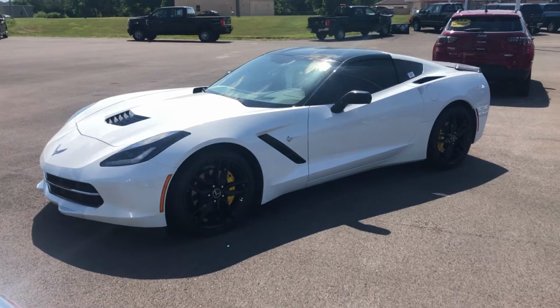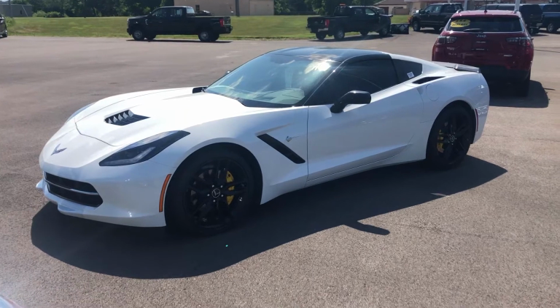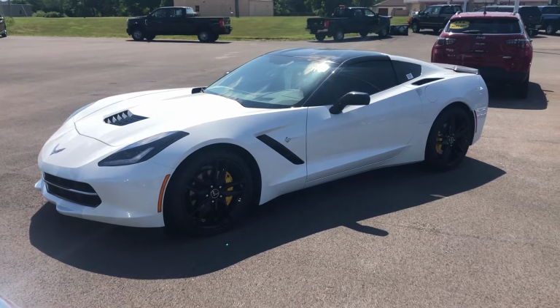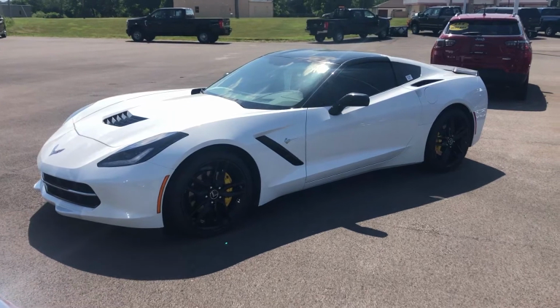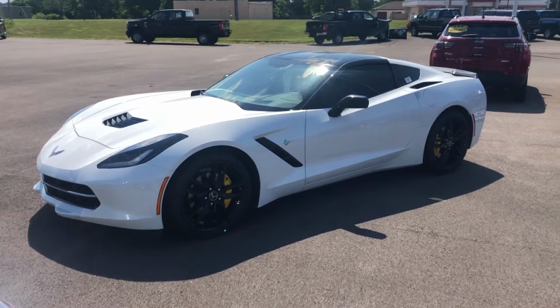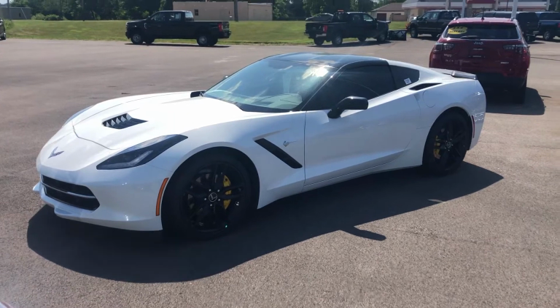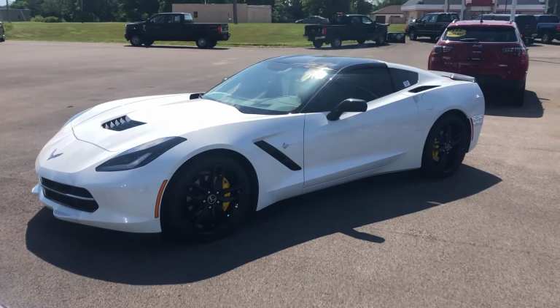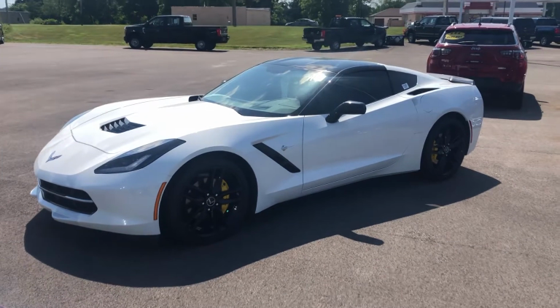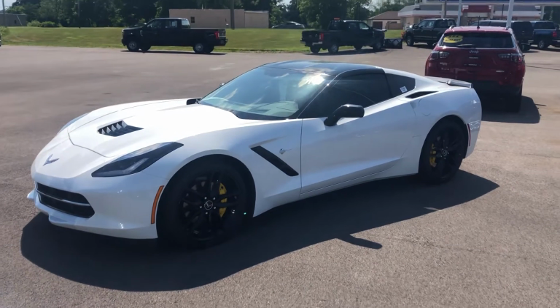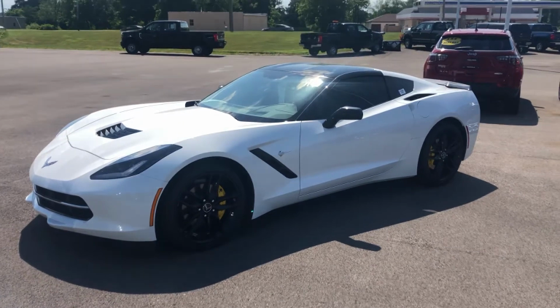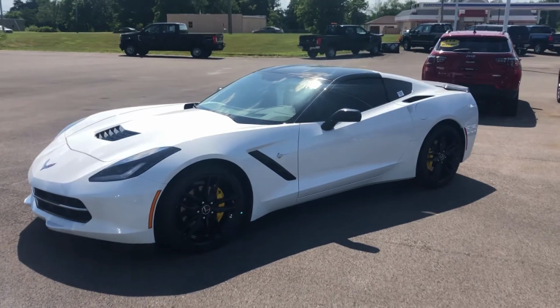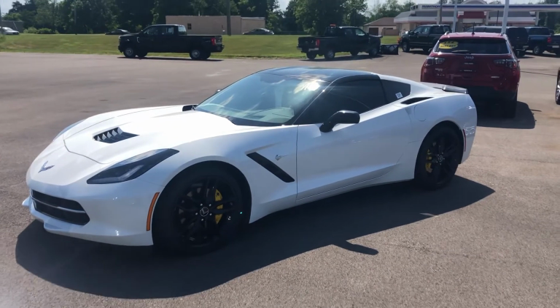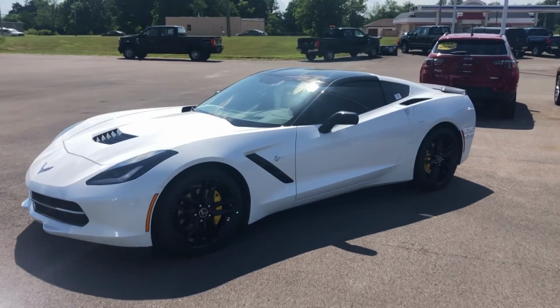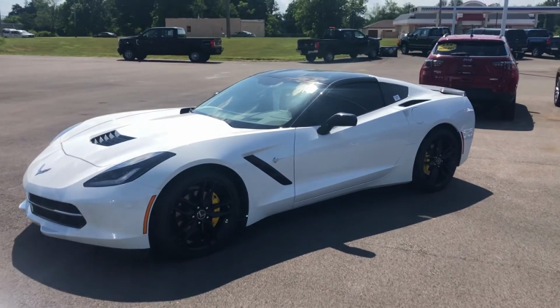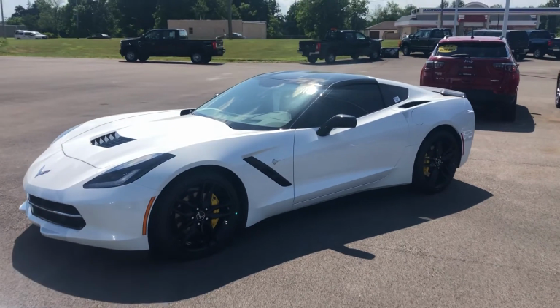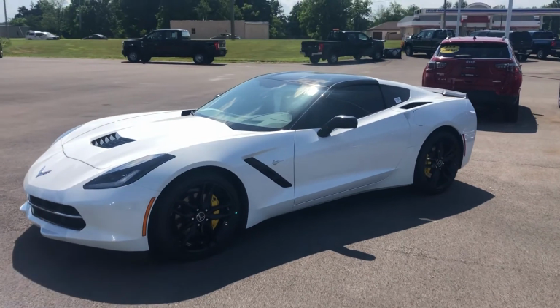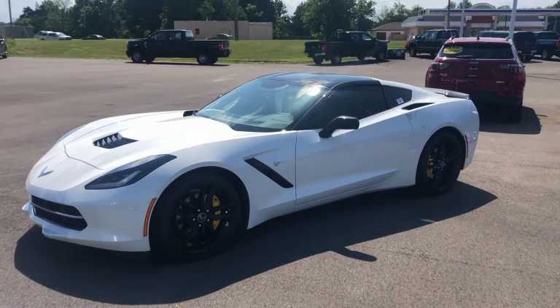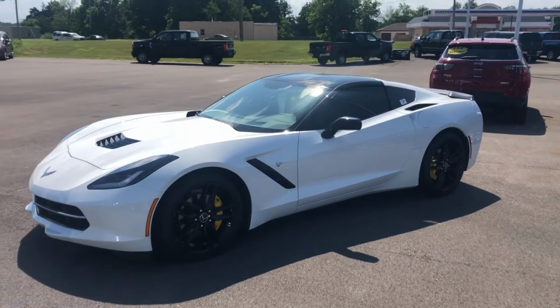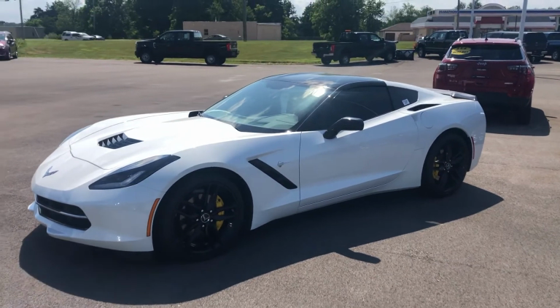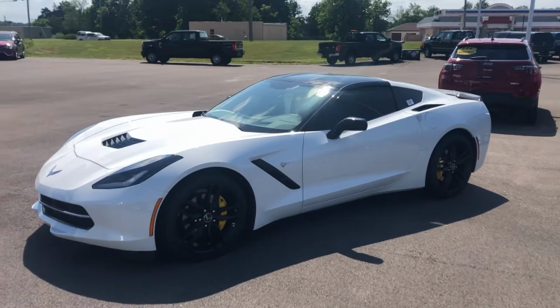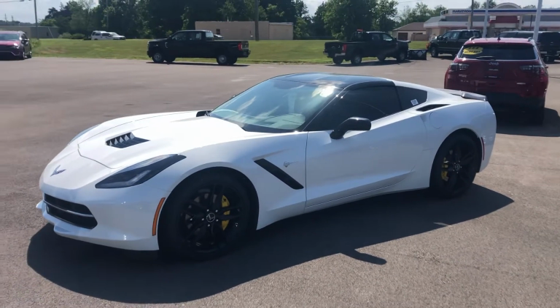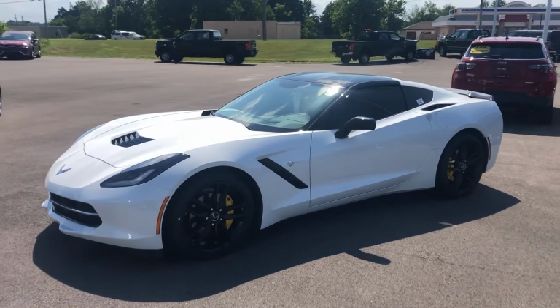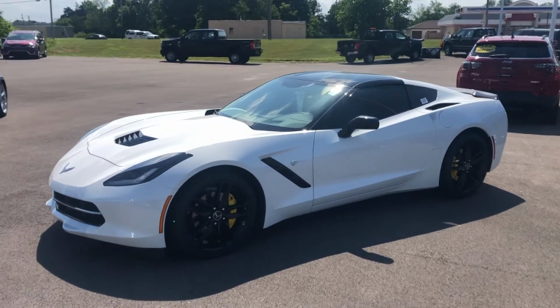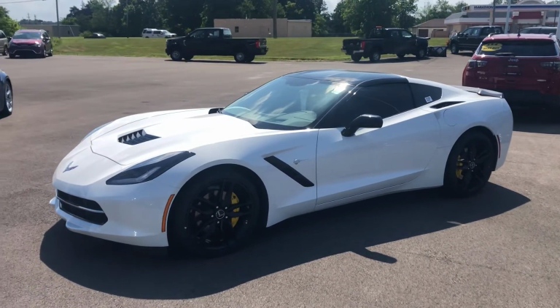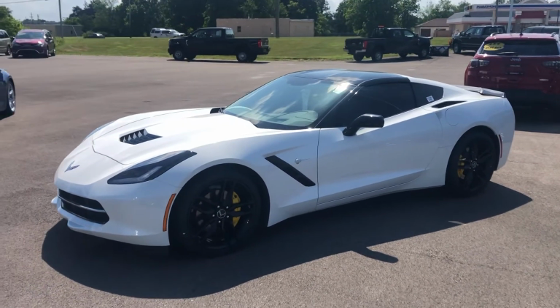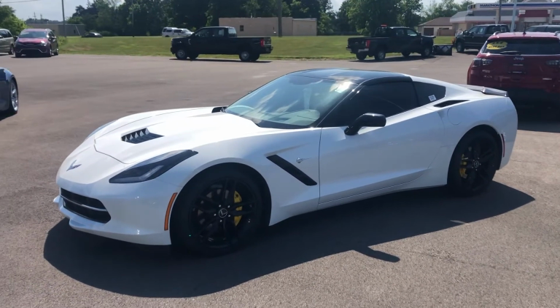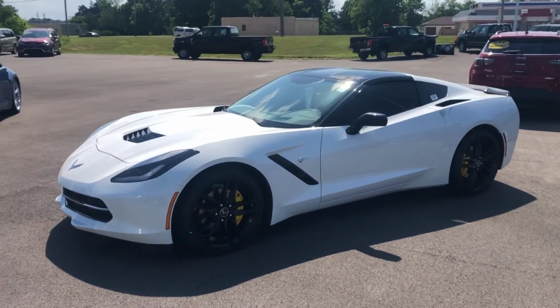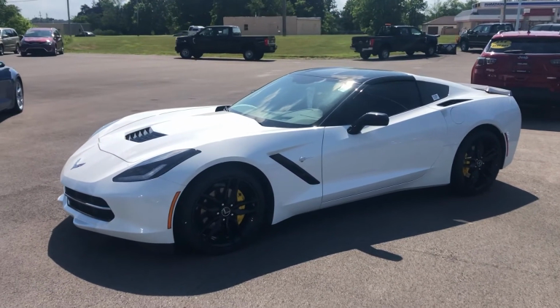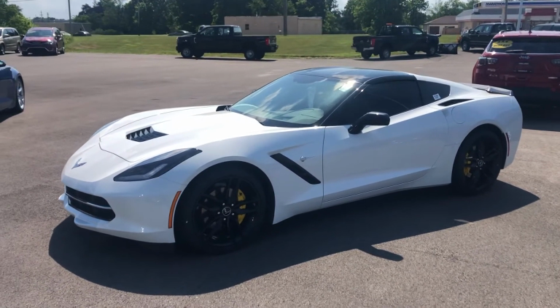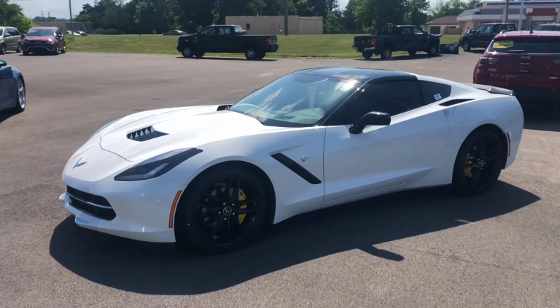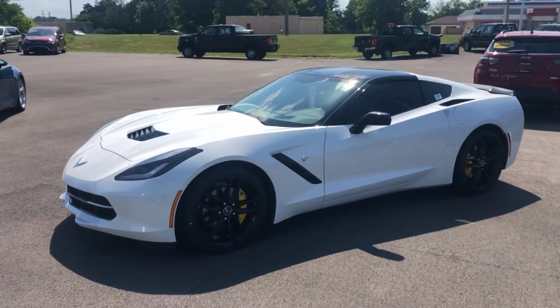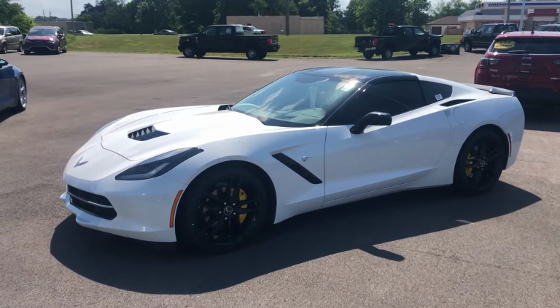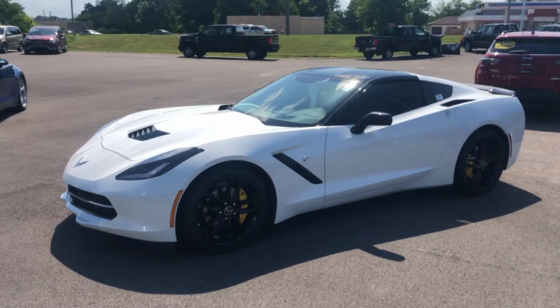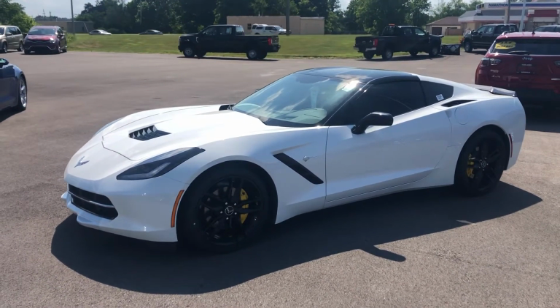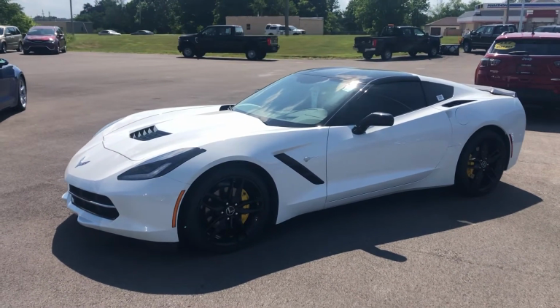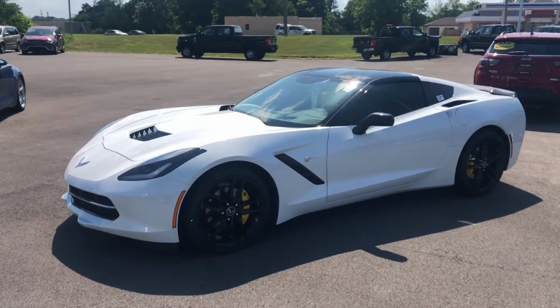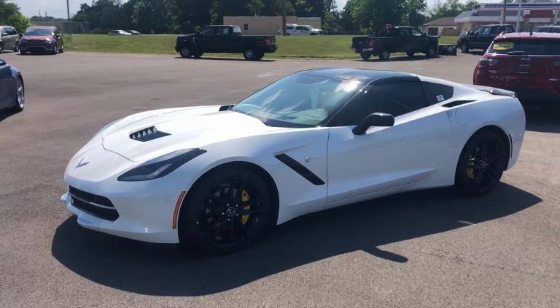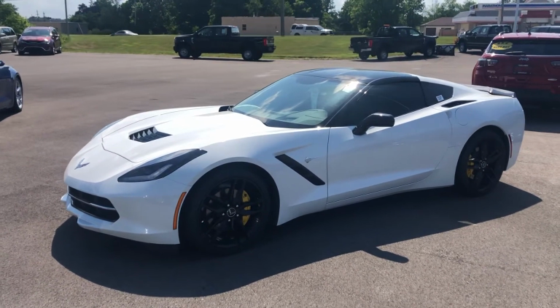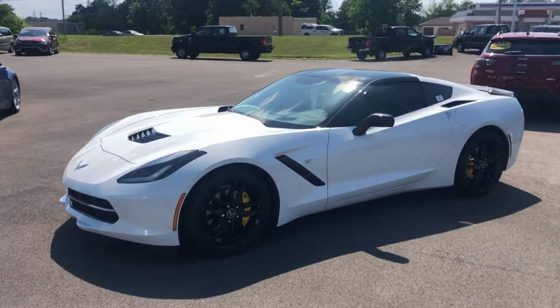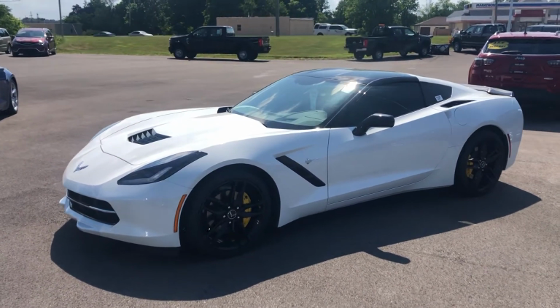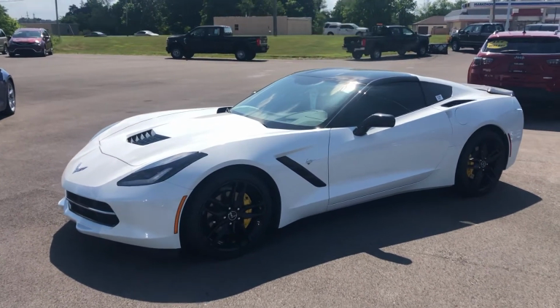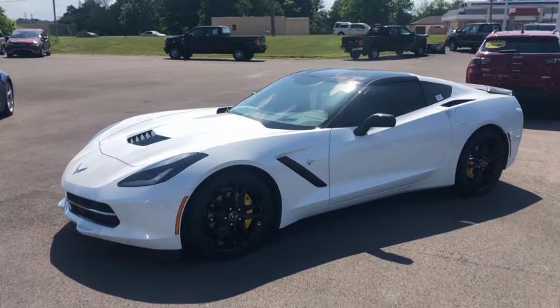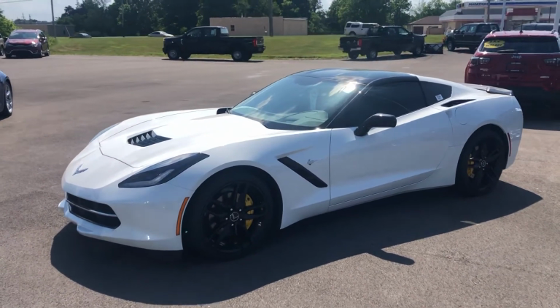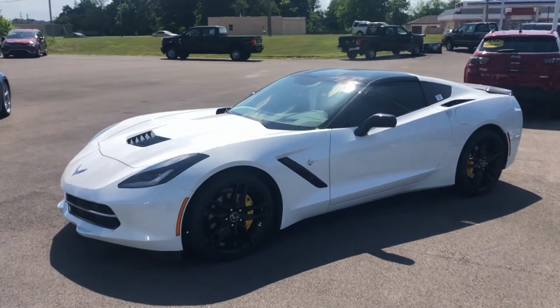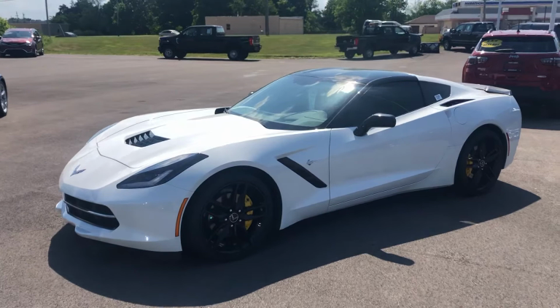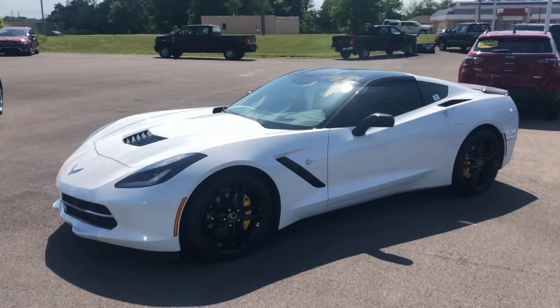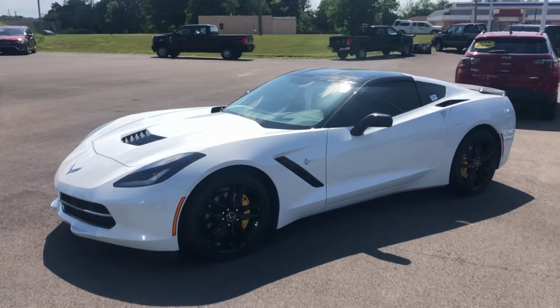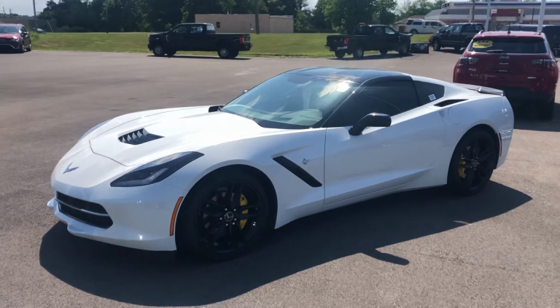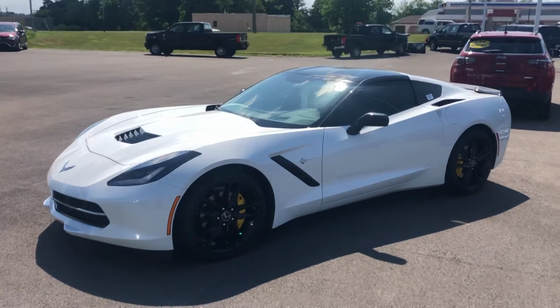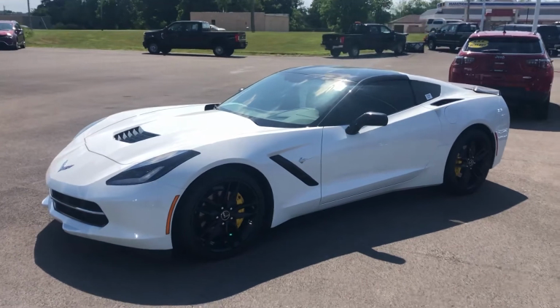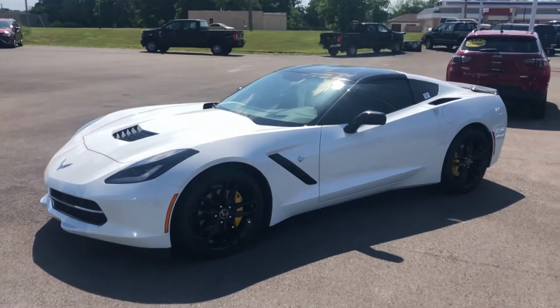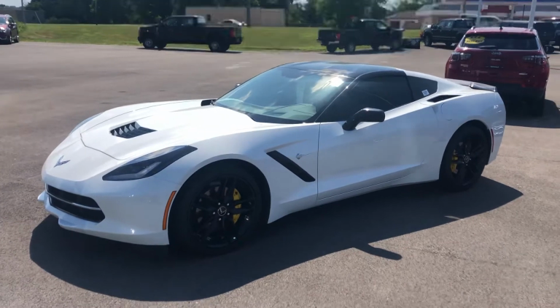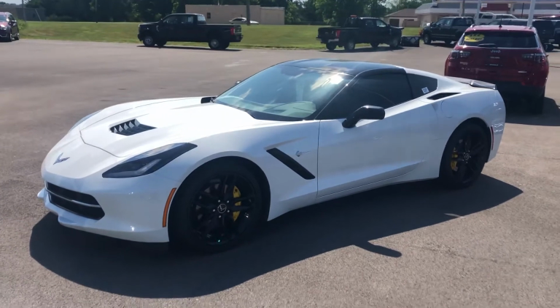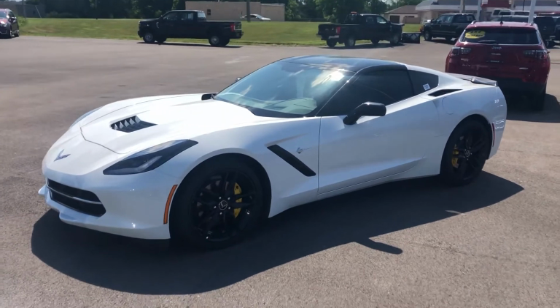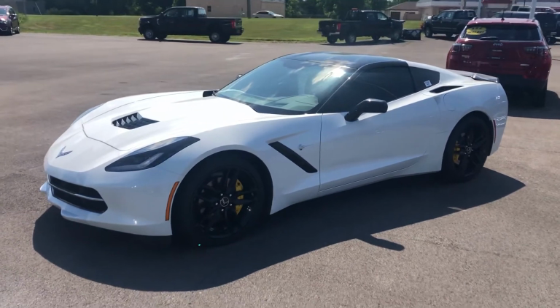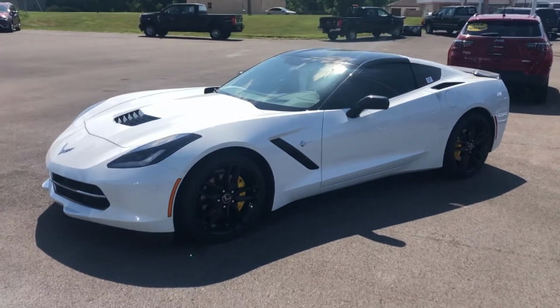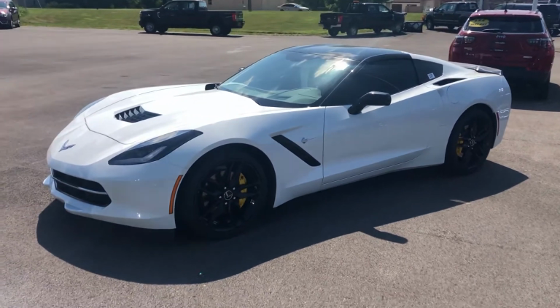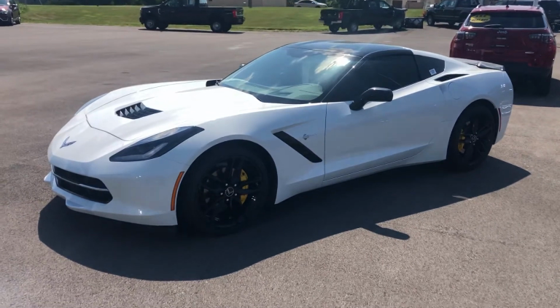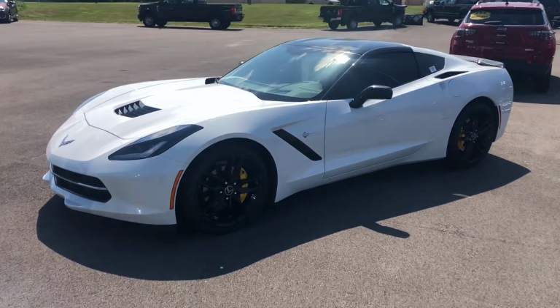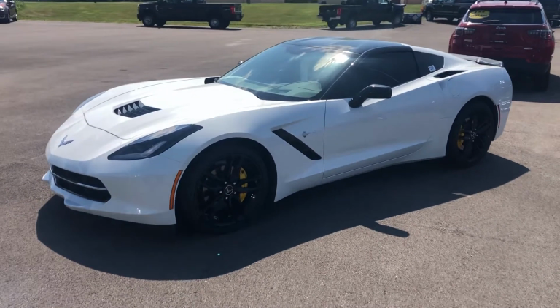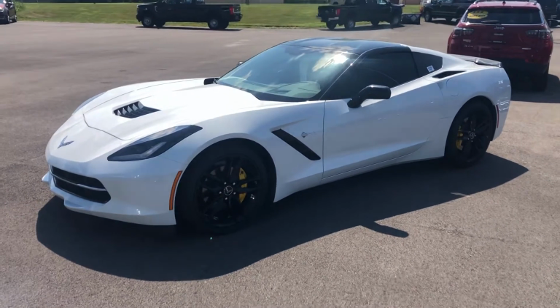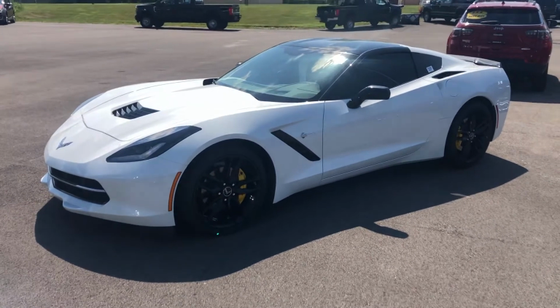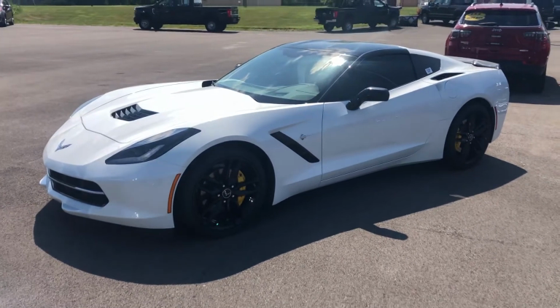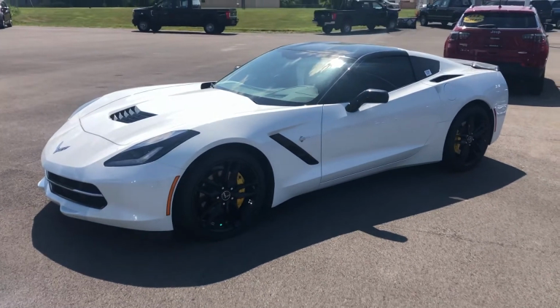Hey Eric, my name is Tom Biddlecombe. I'm a true car sales rep with Fireland Chevy Buick here in Norwalk, Ohio.